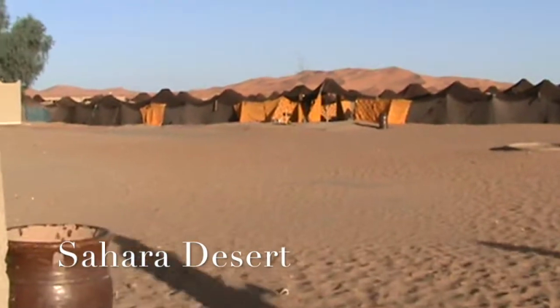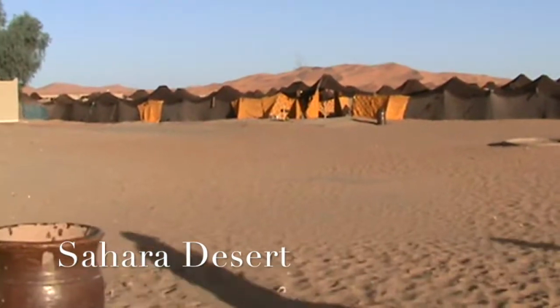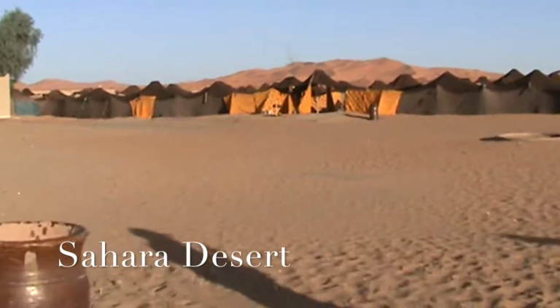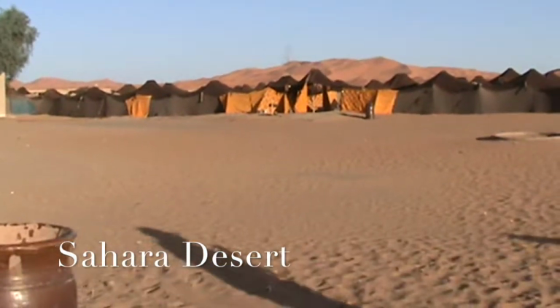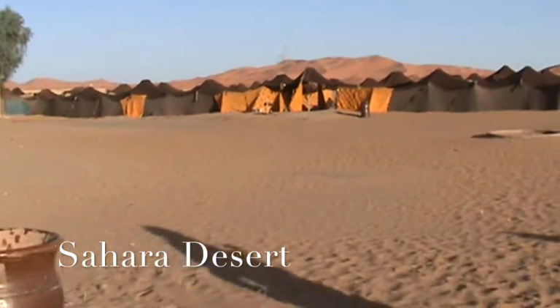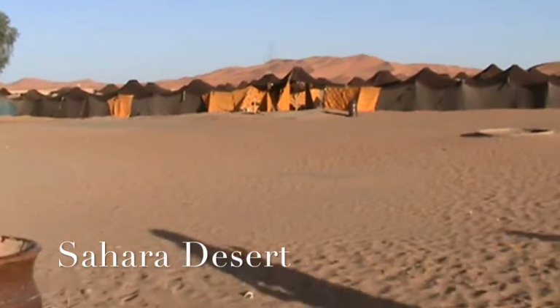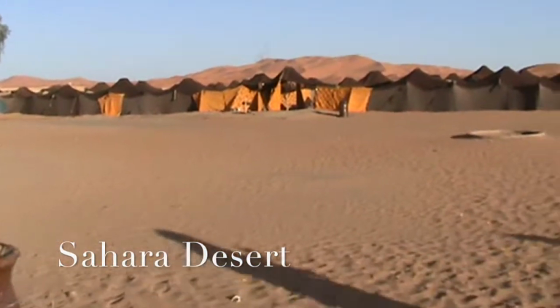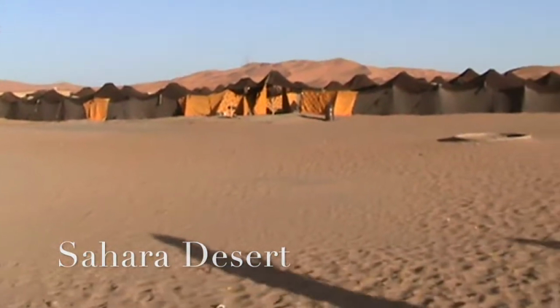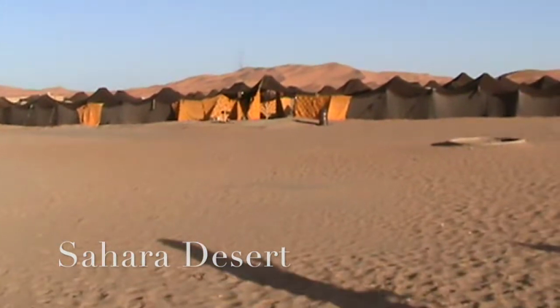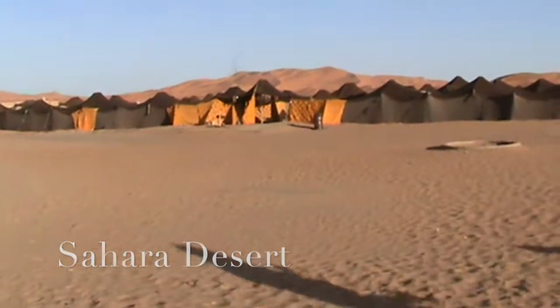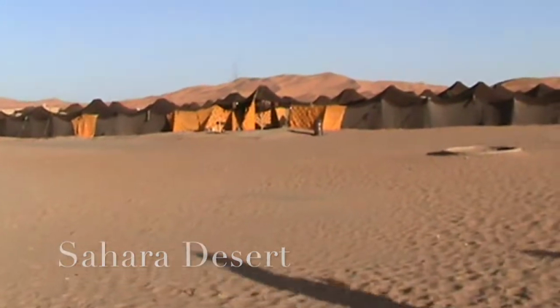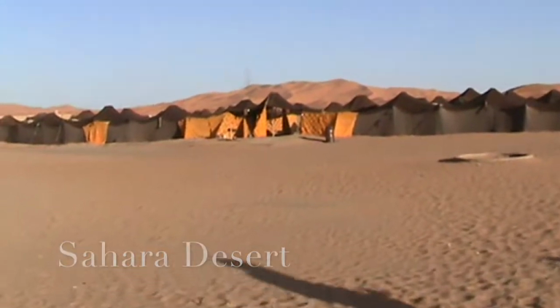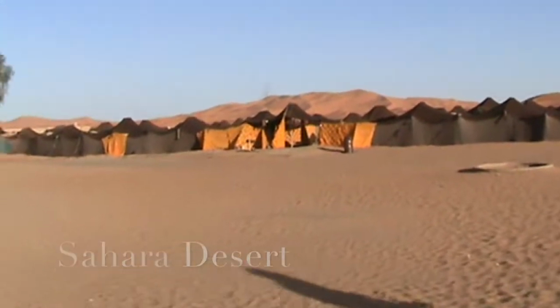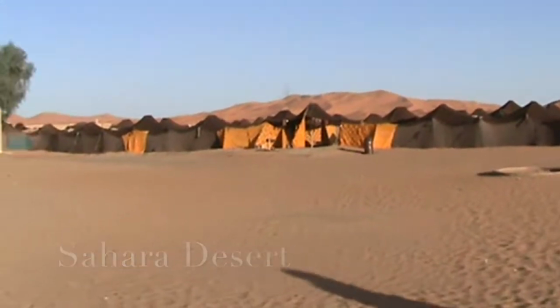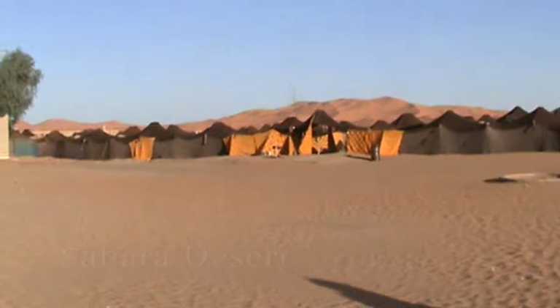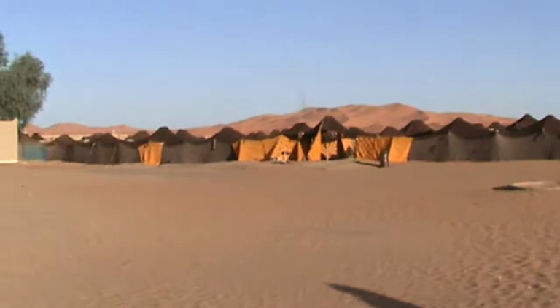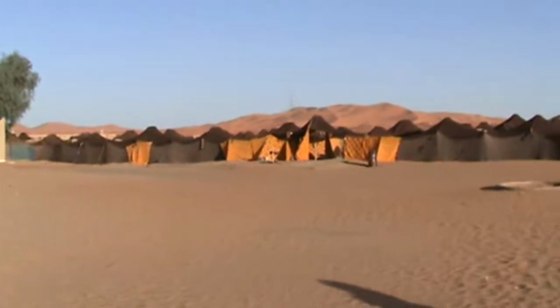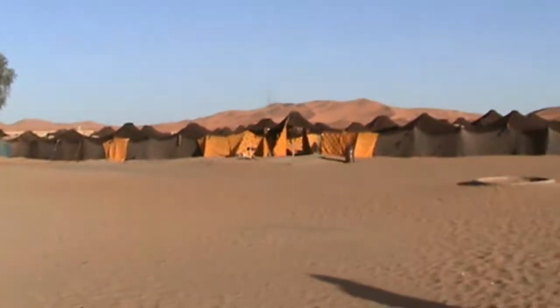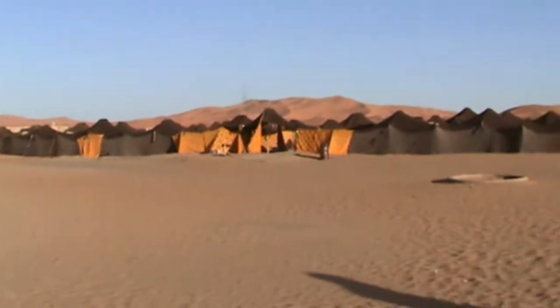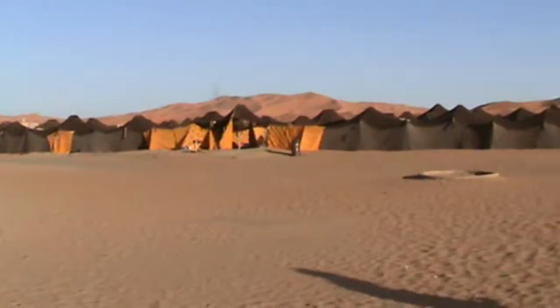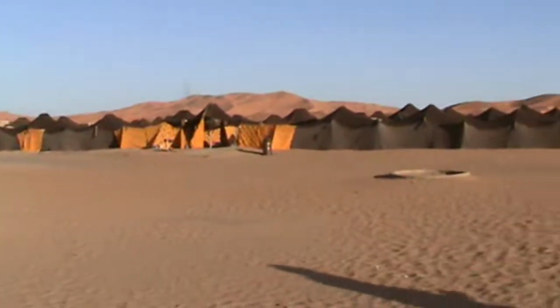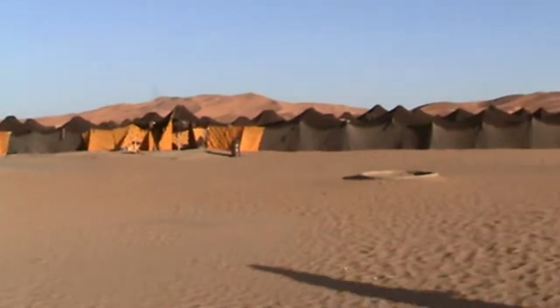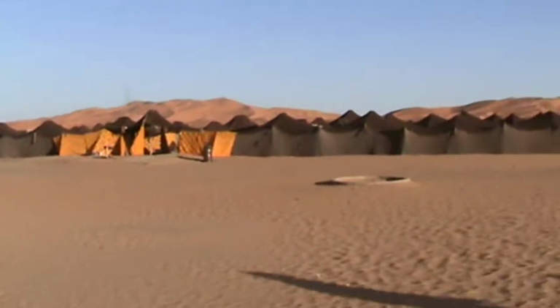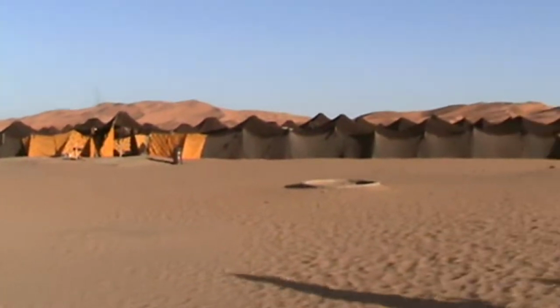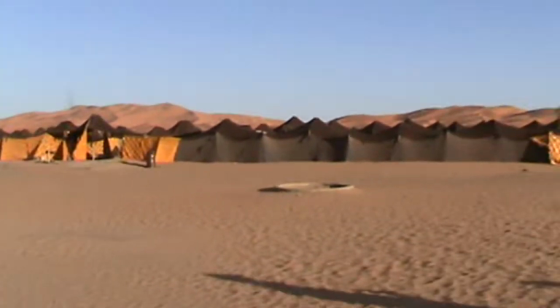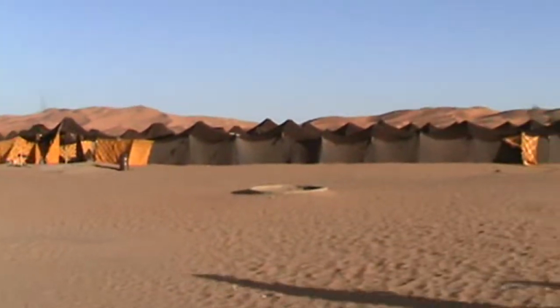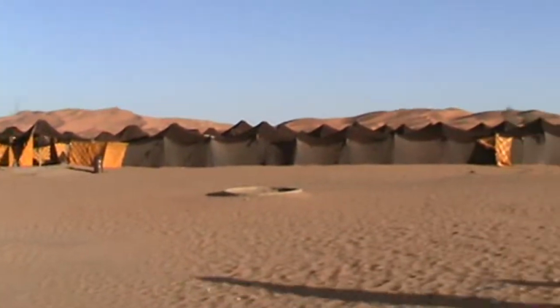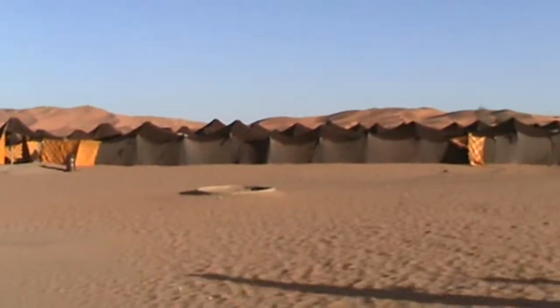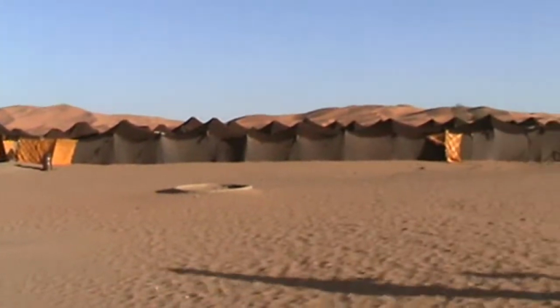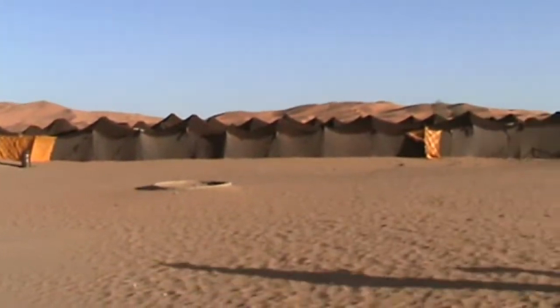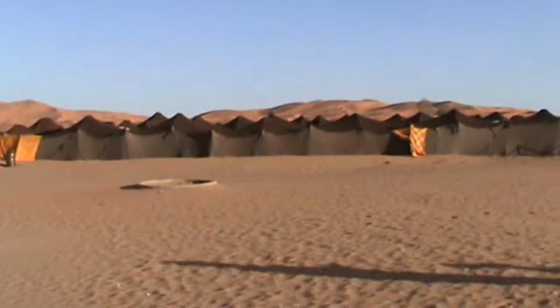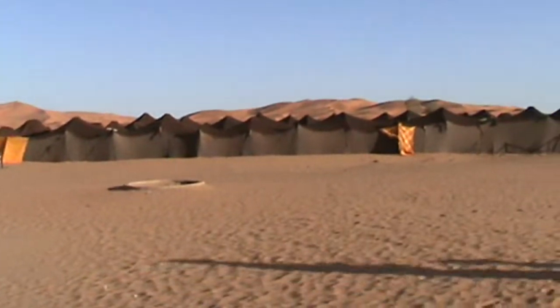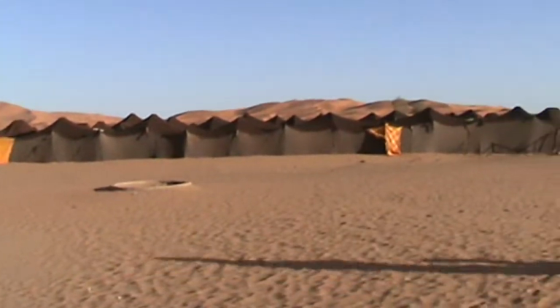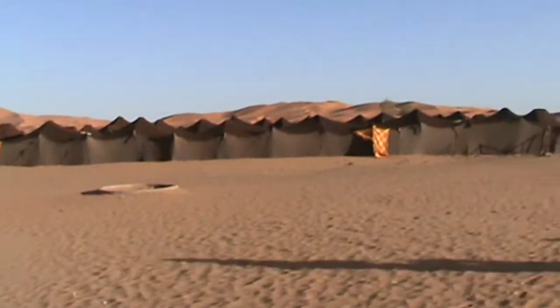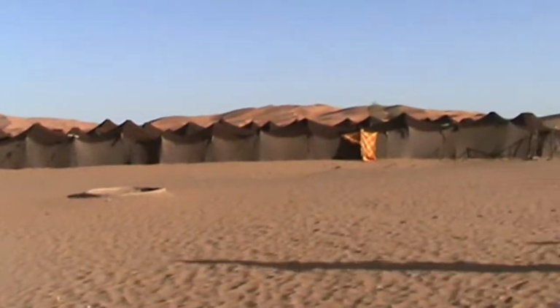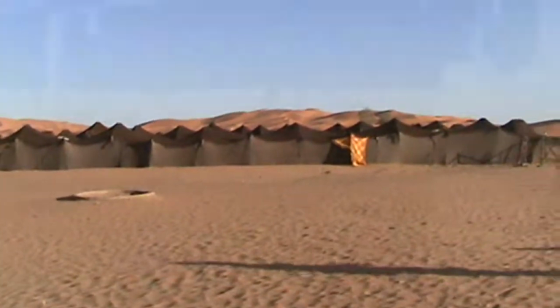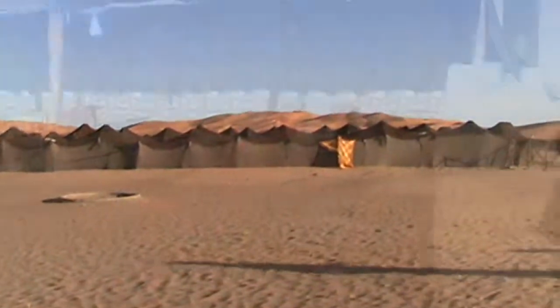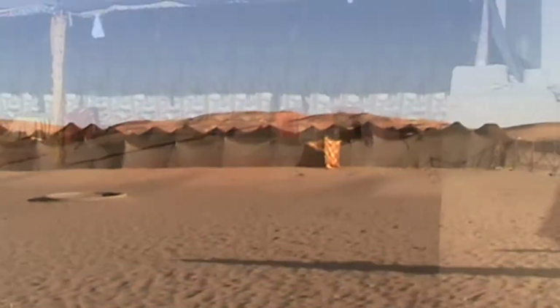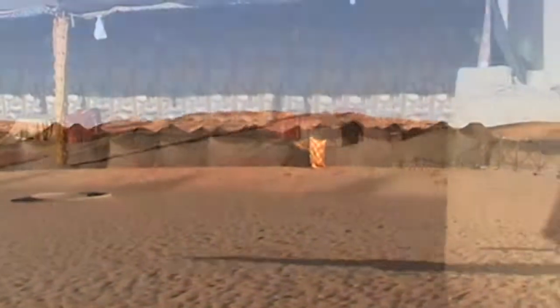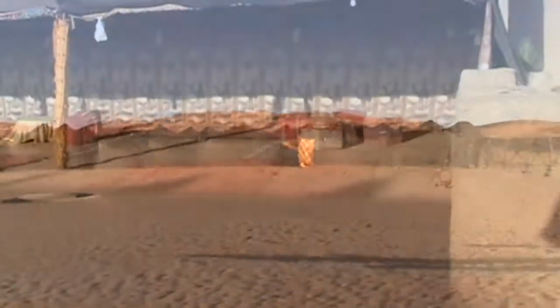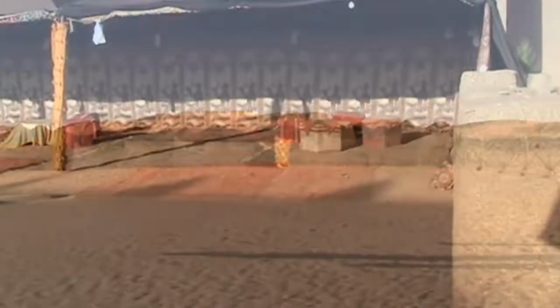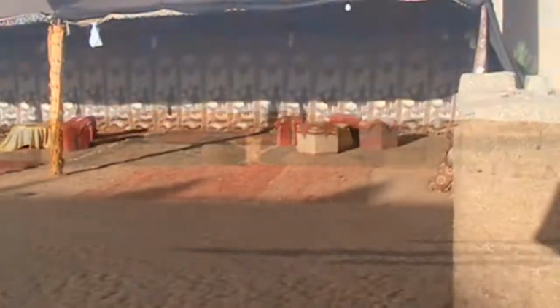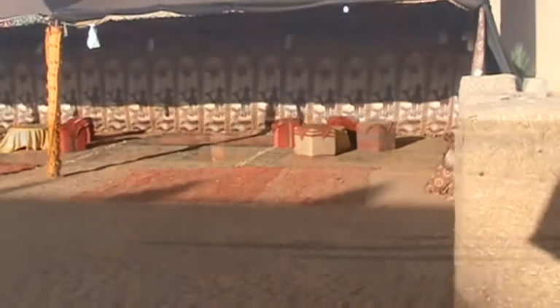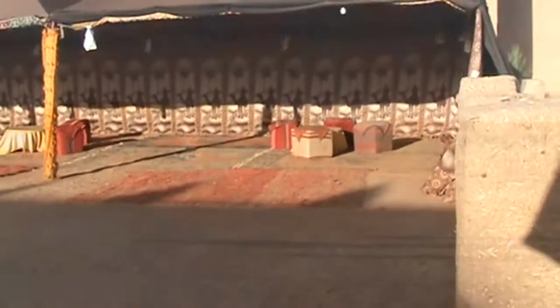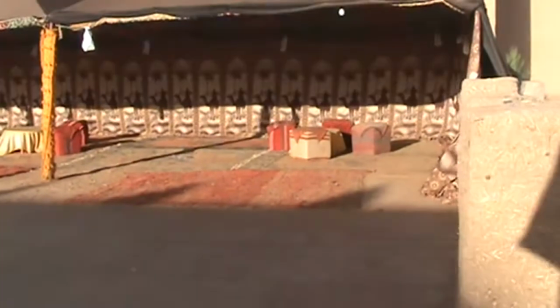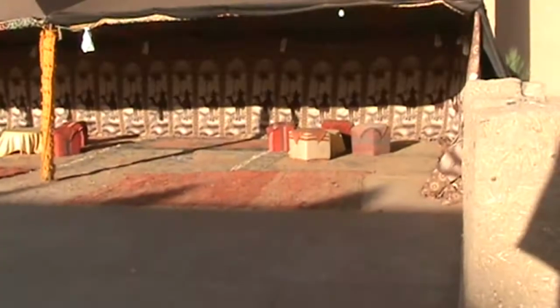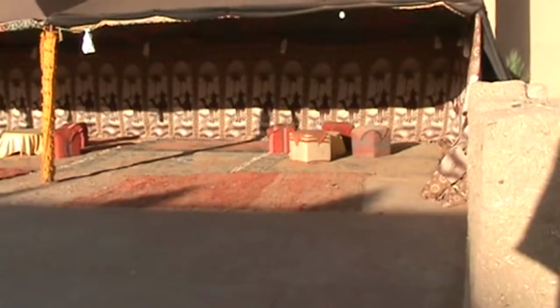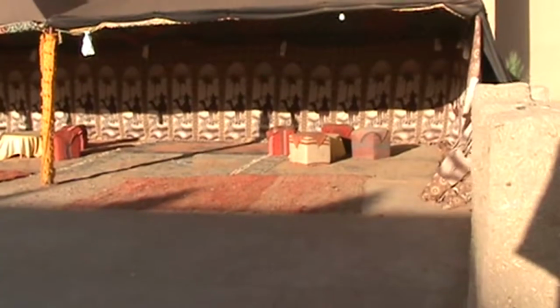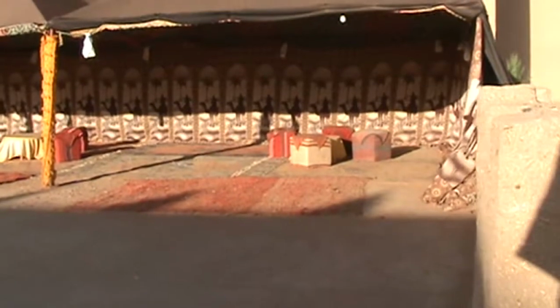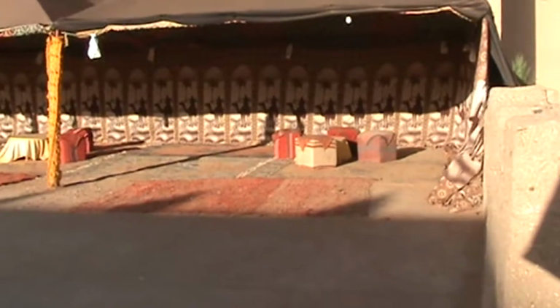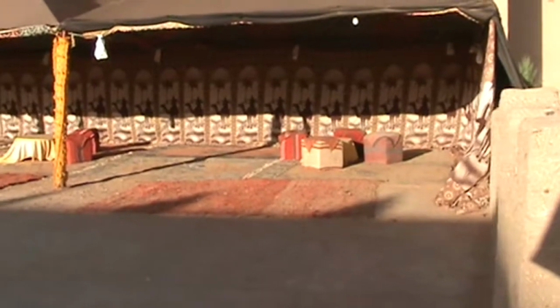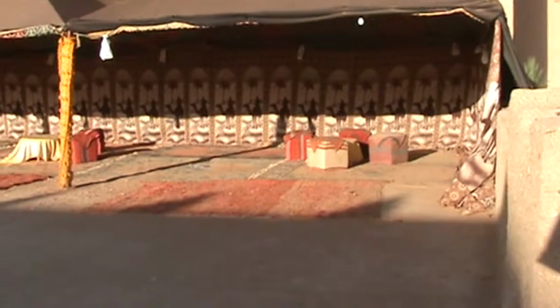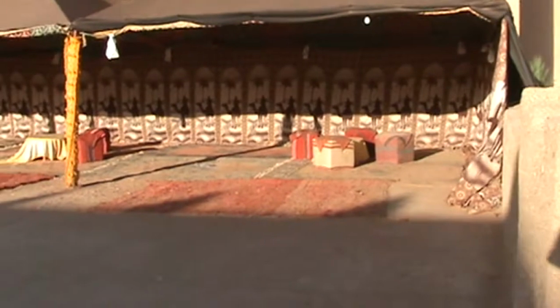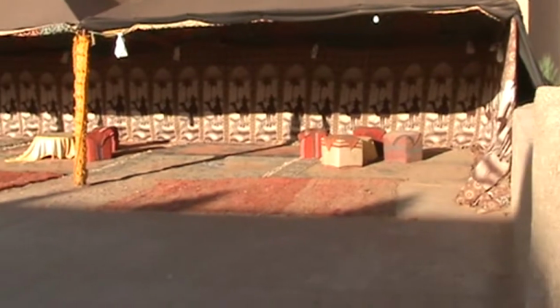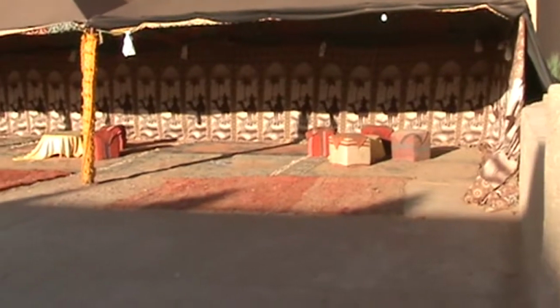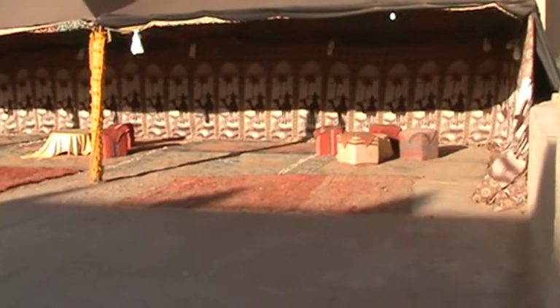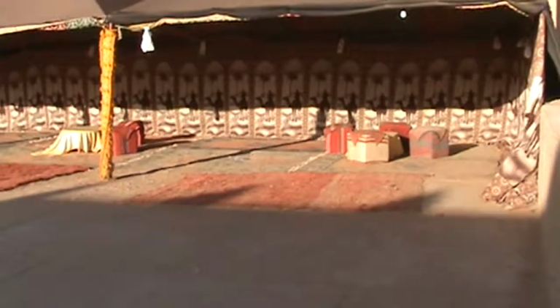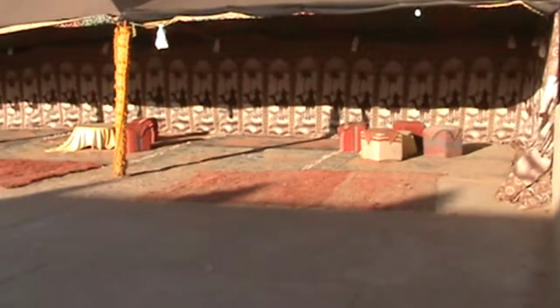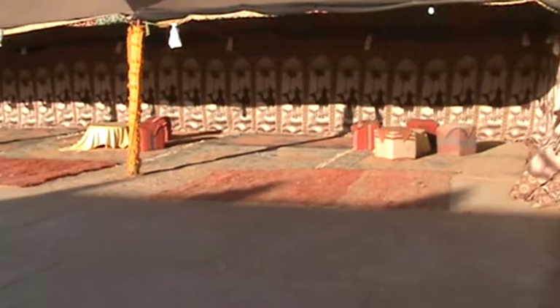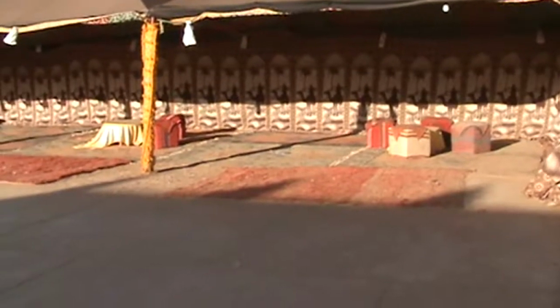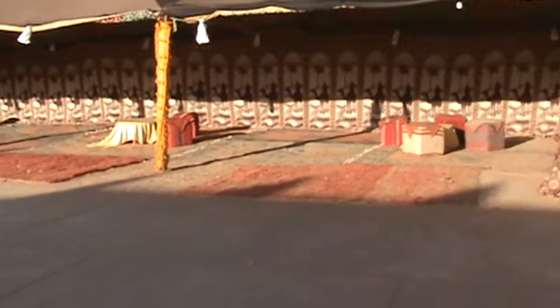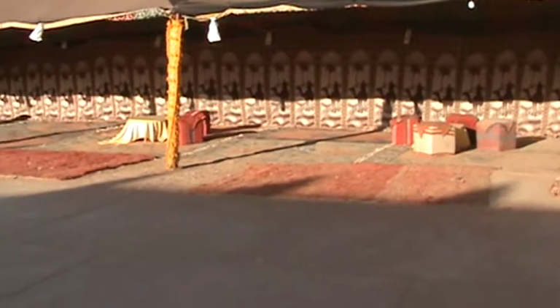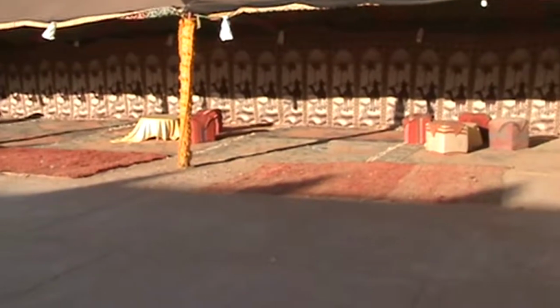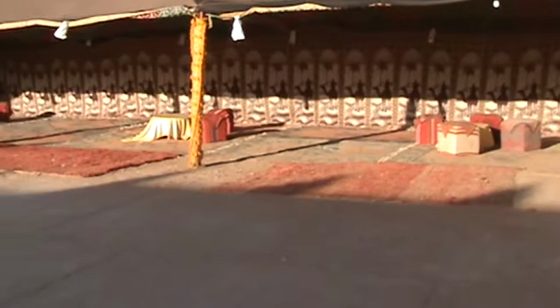The Medina of Fez is one of the harshest places on earth, but is also incredibly beautiful.